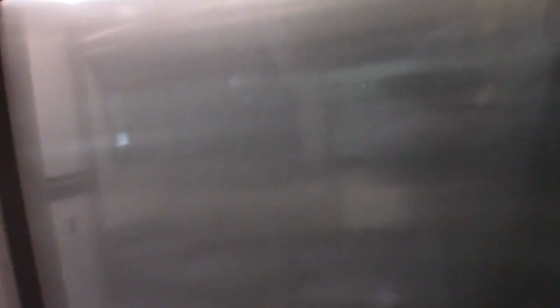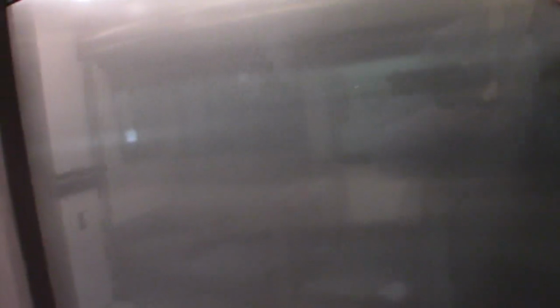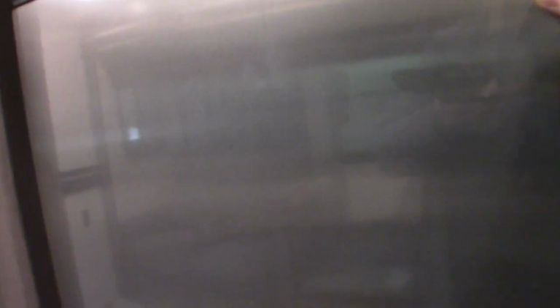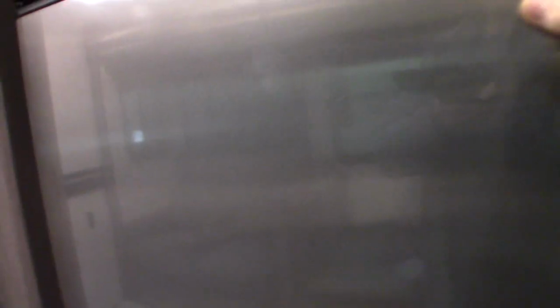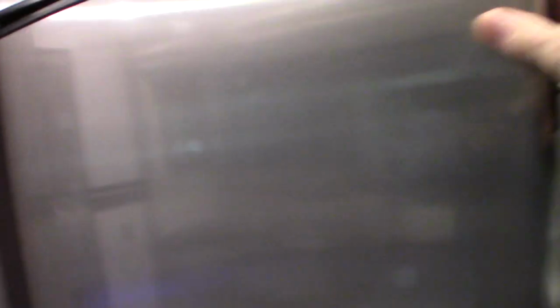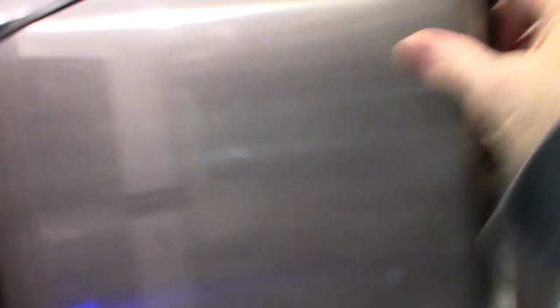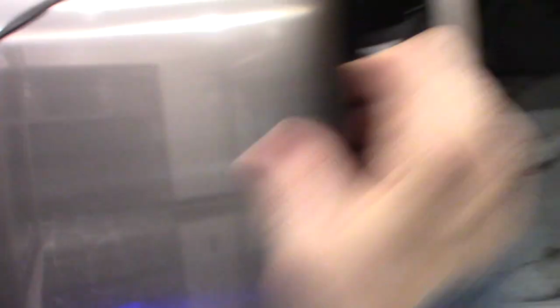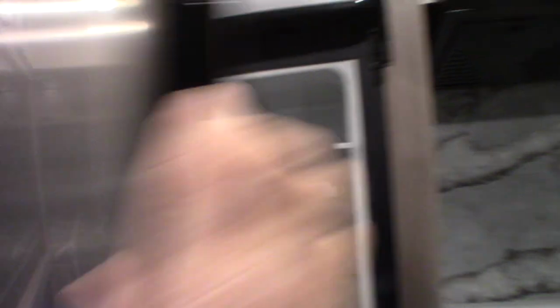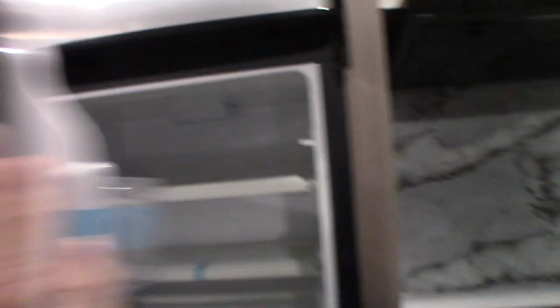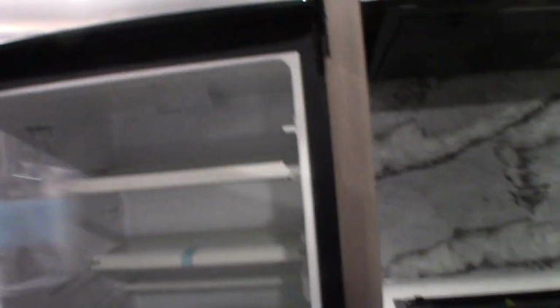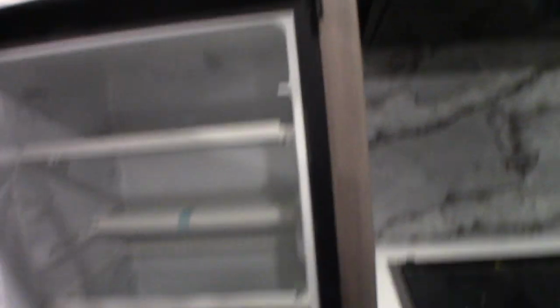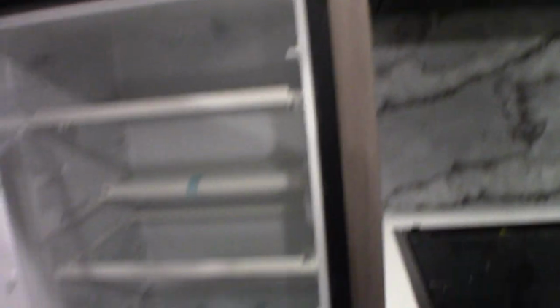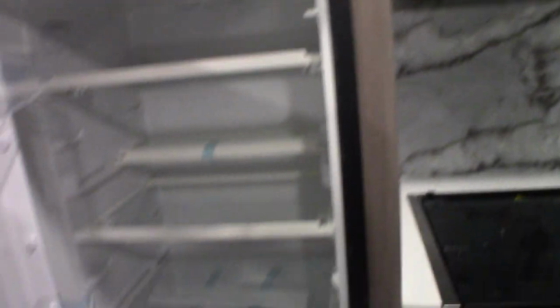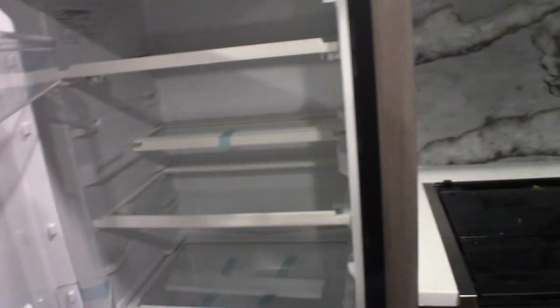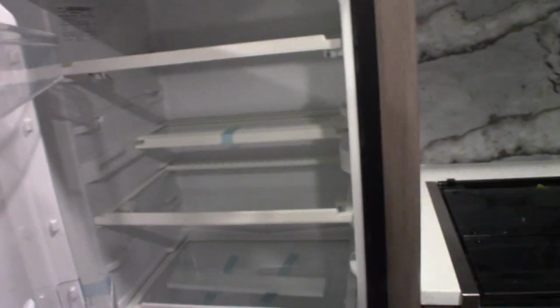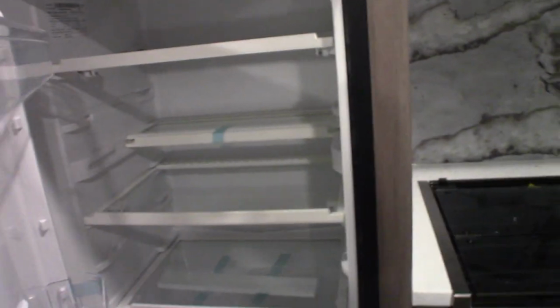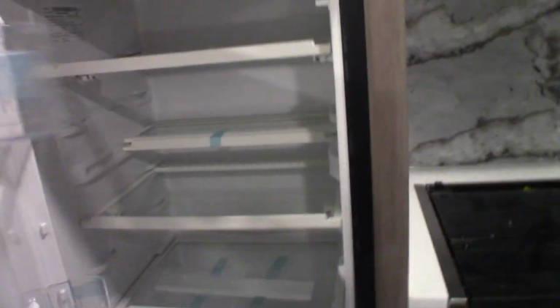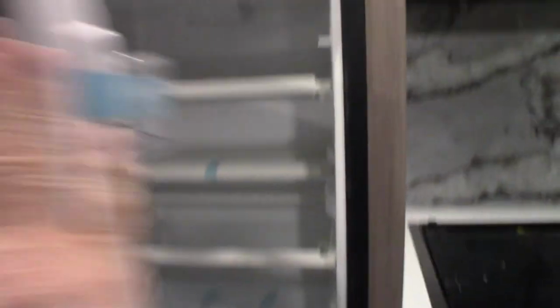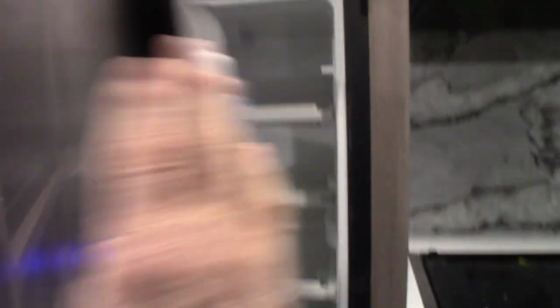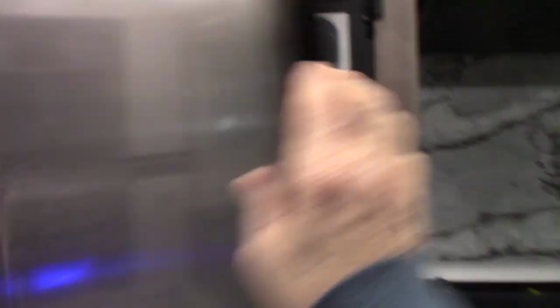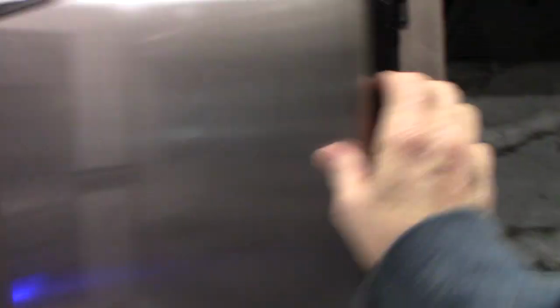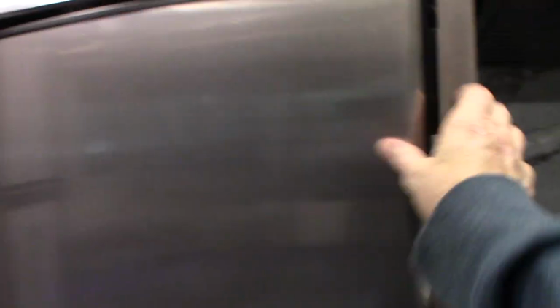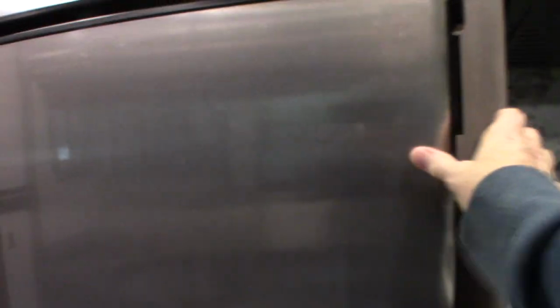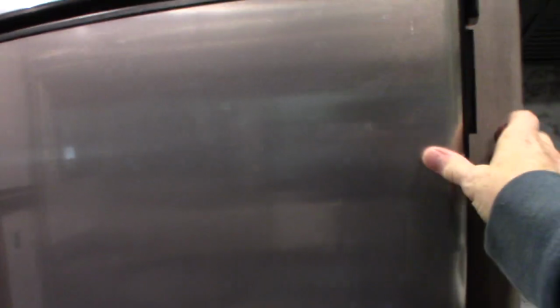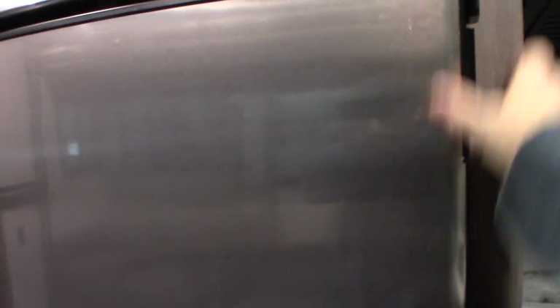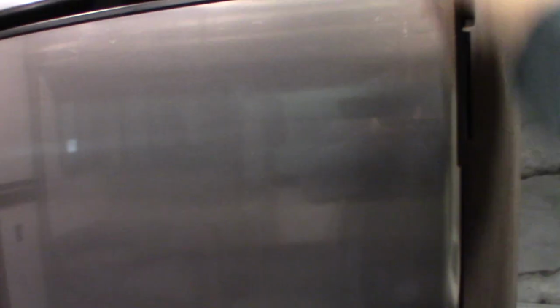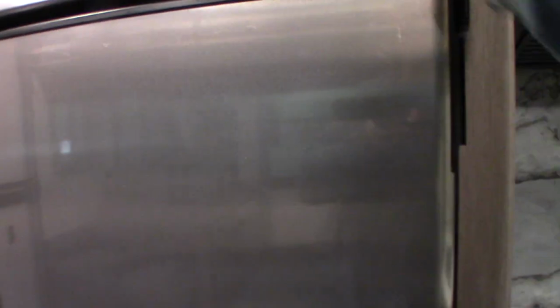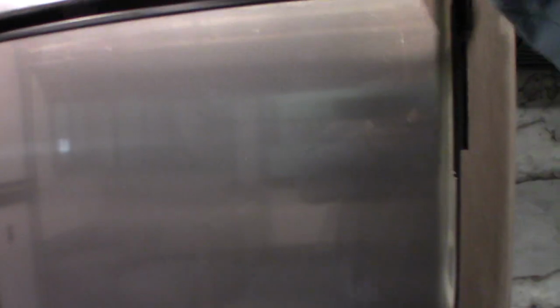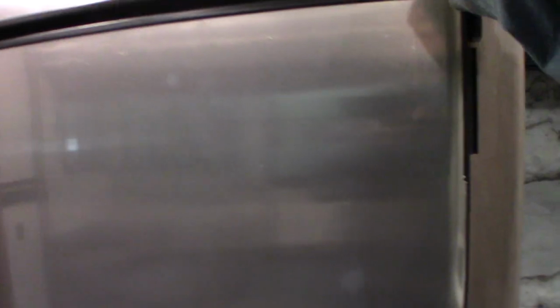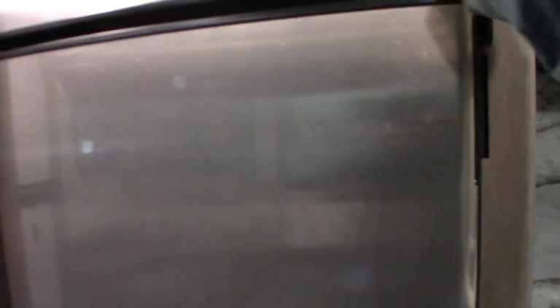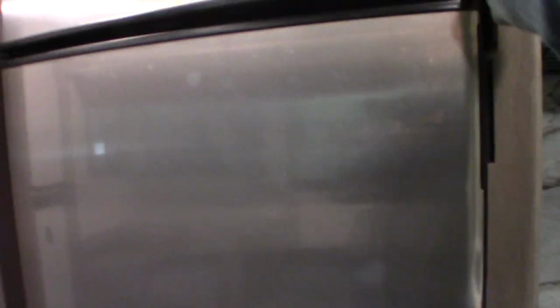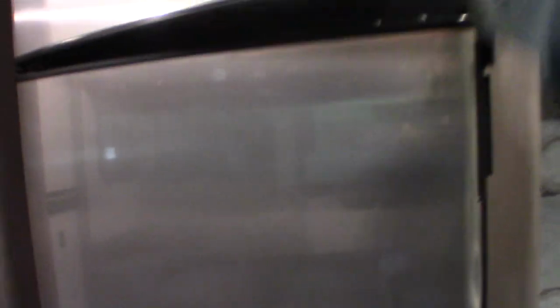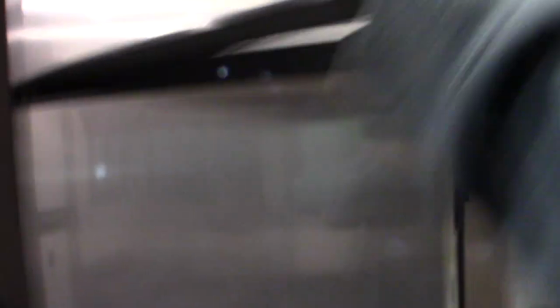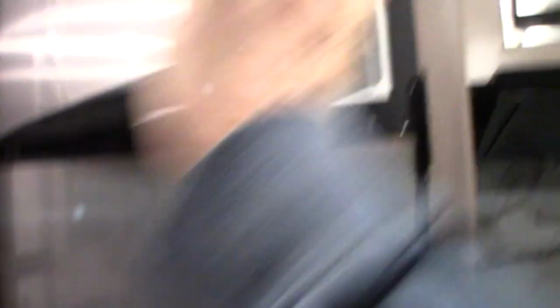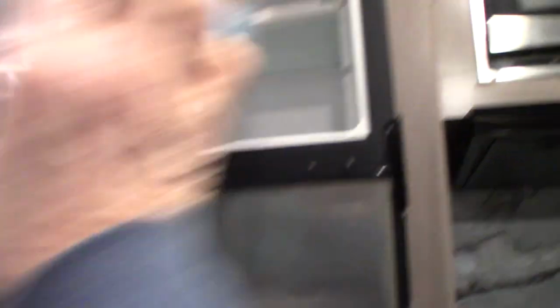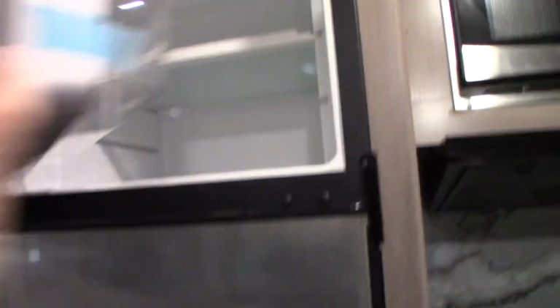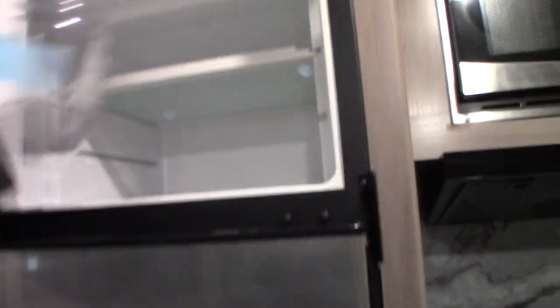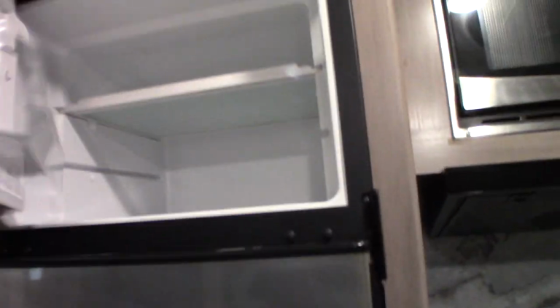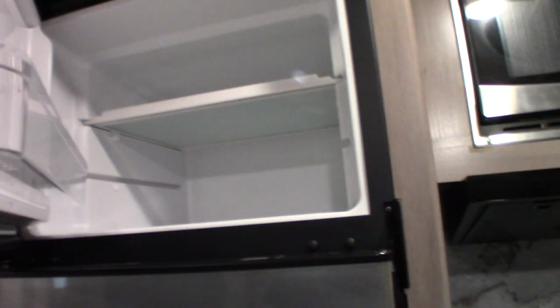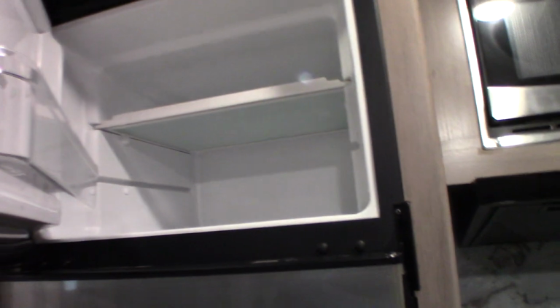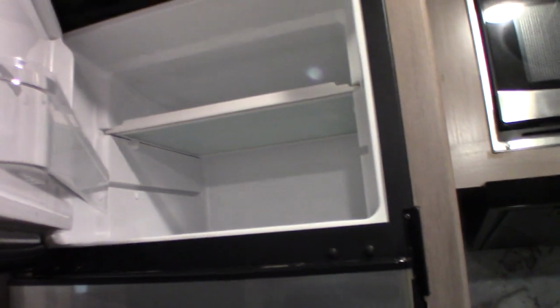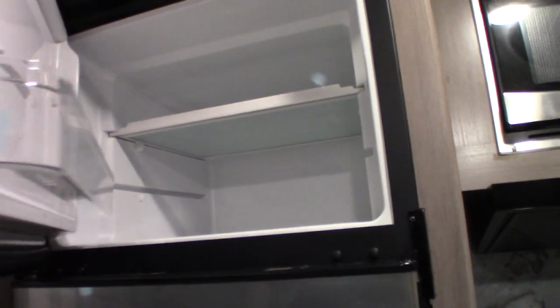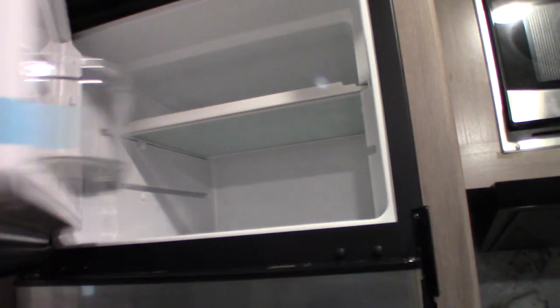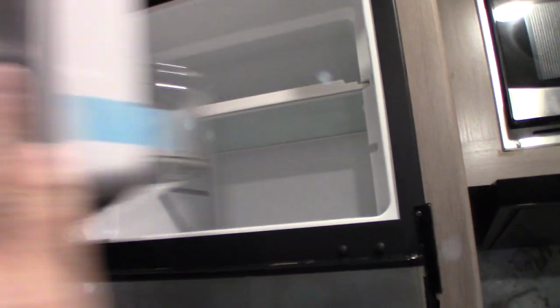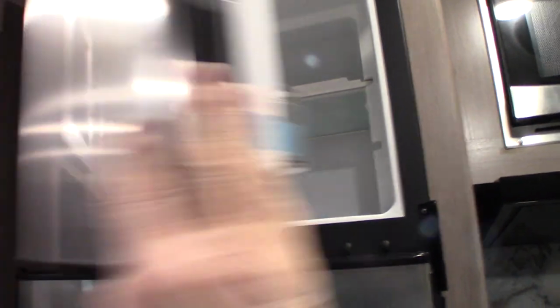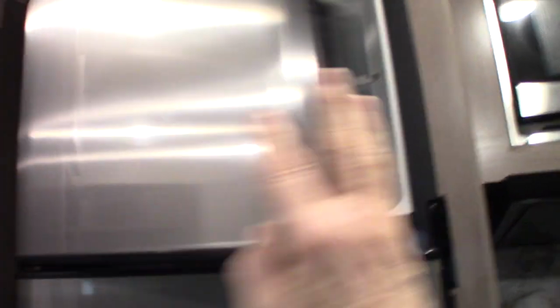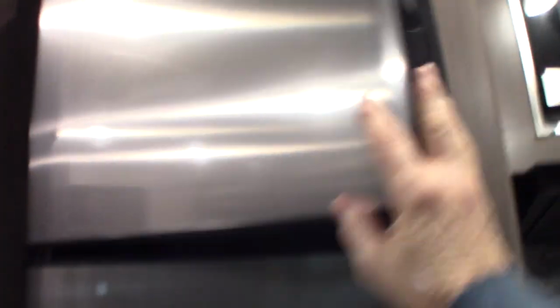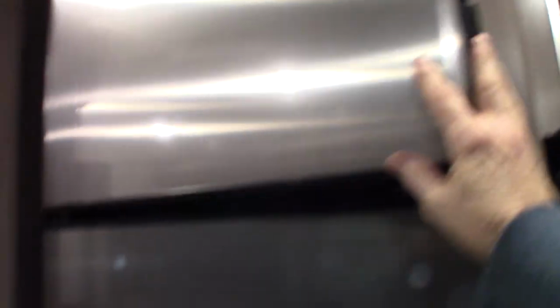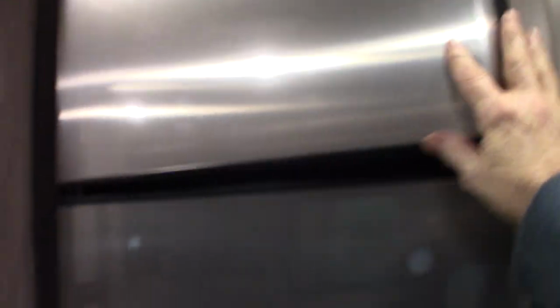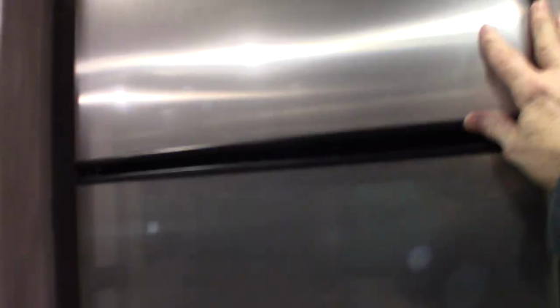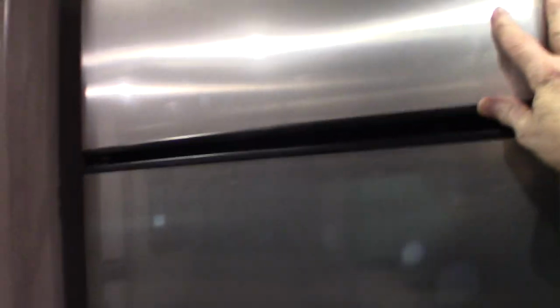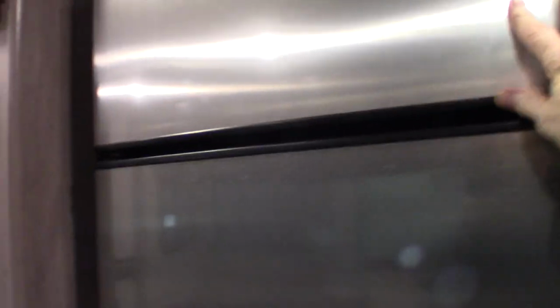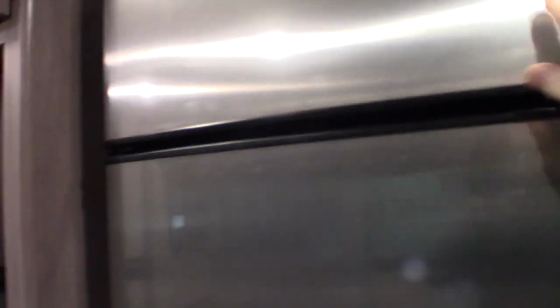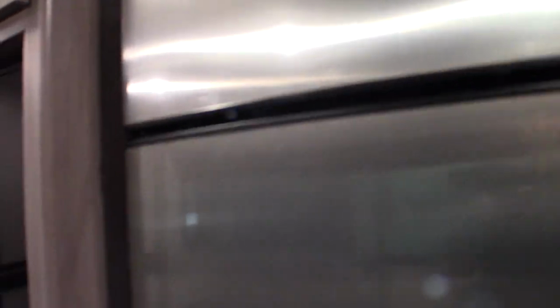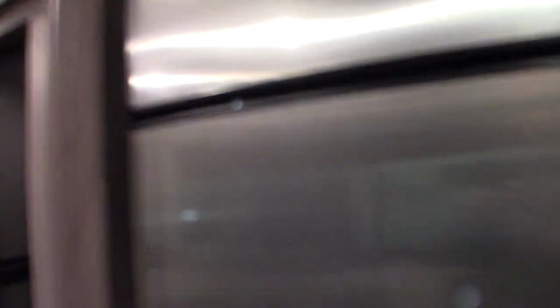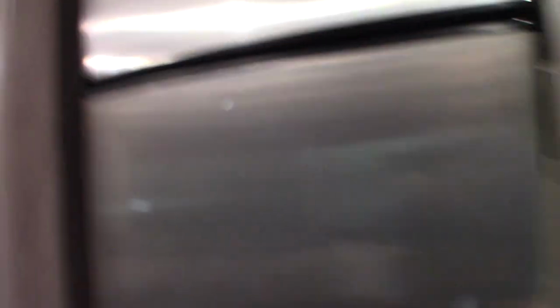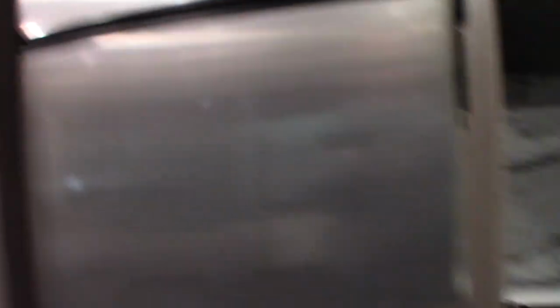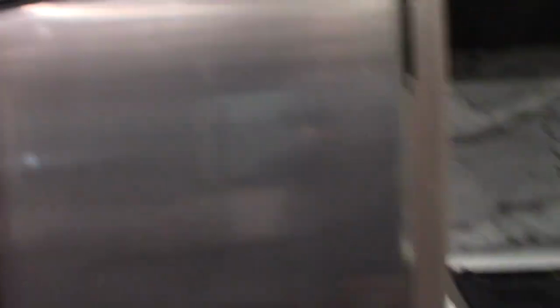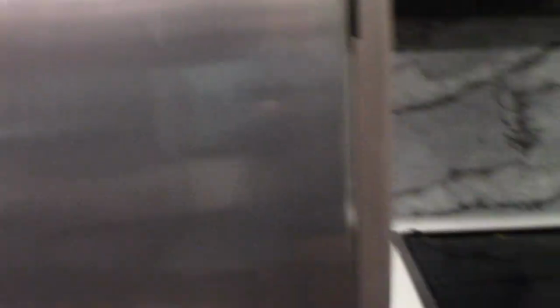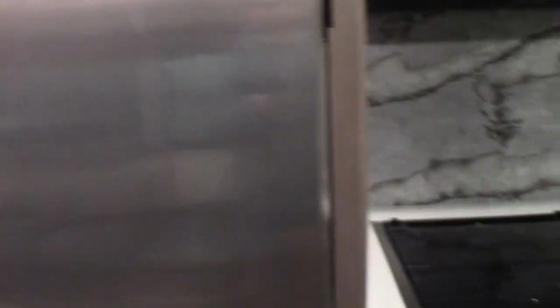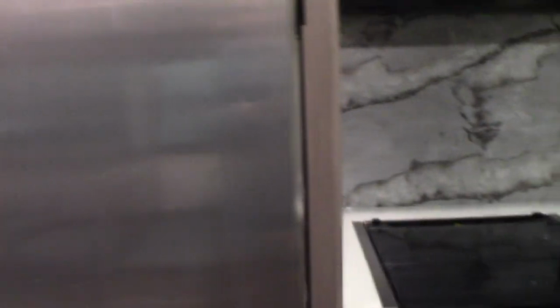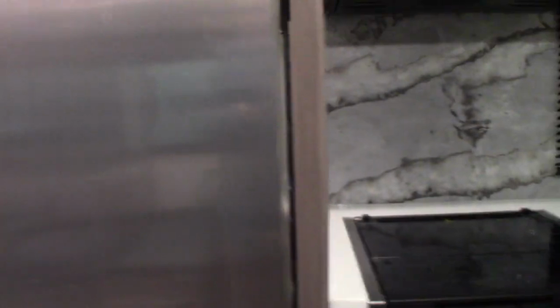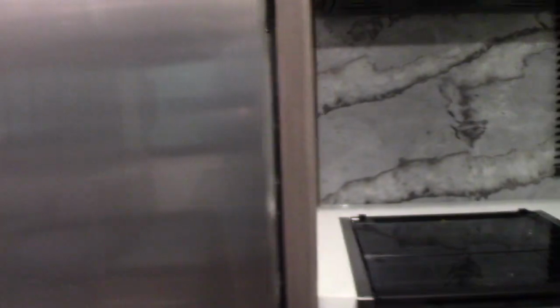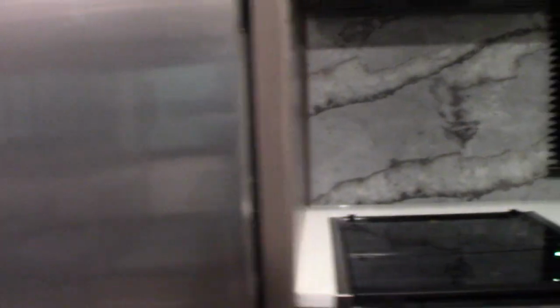It's a nice size — it's got a good size refrigerator and a good size freezer.